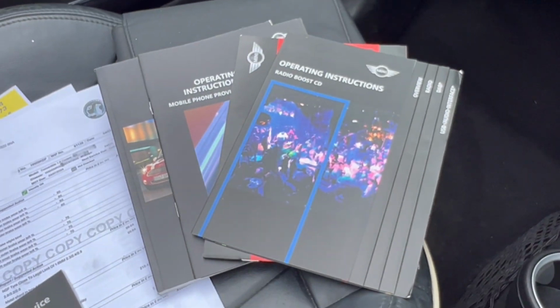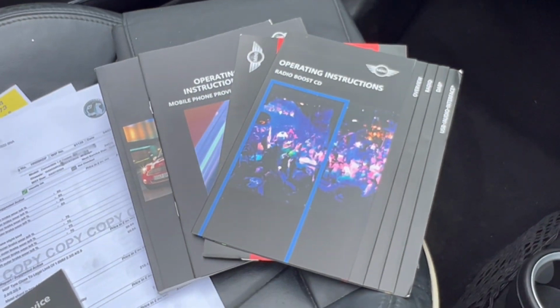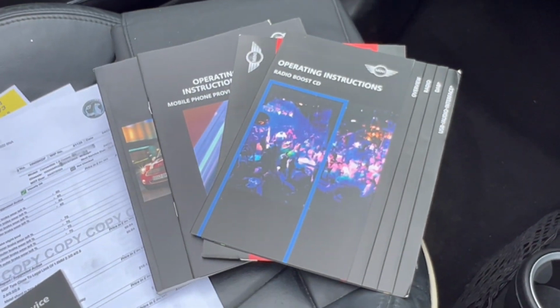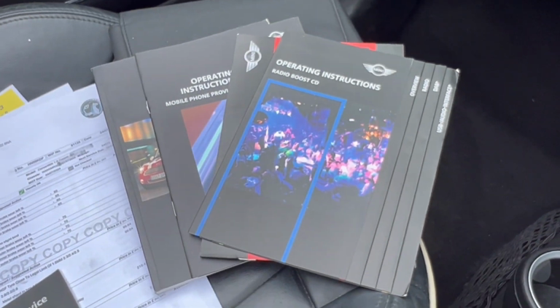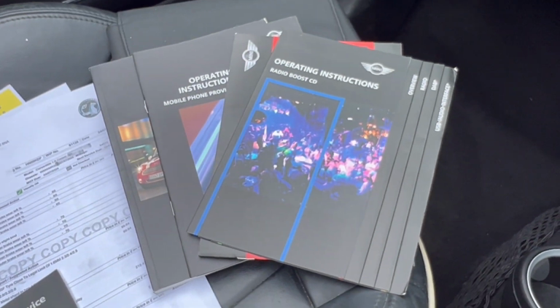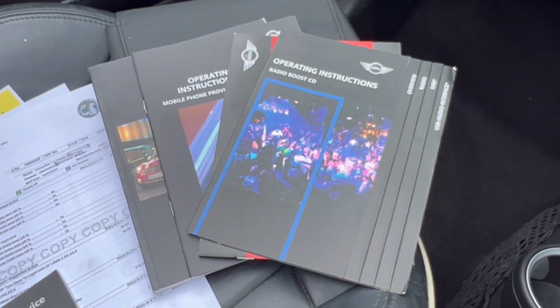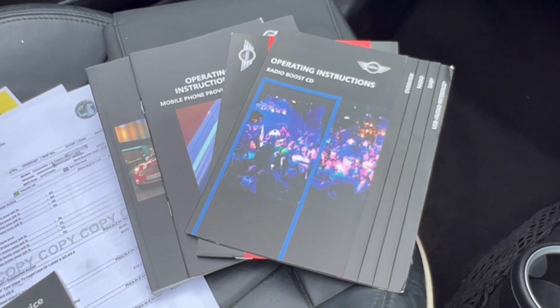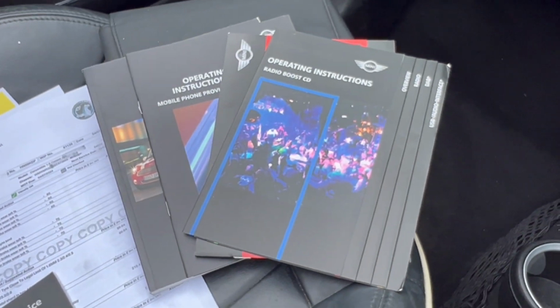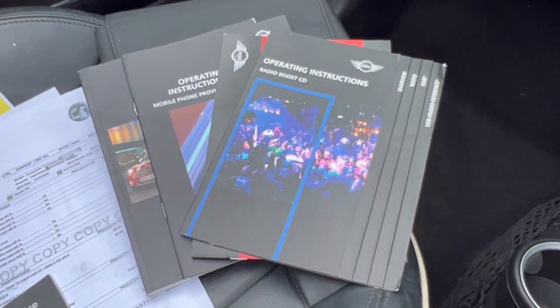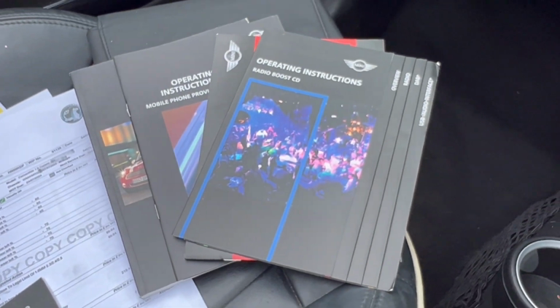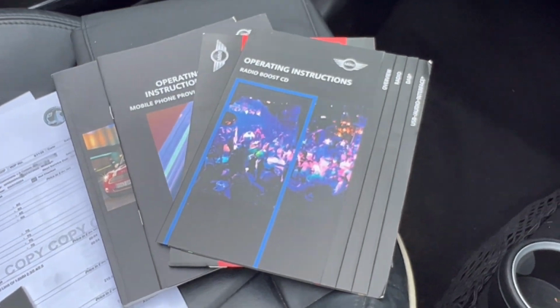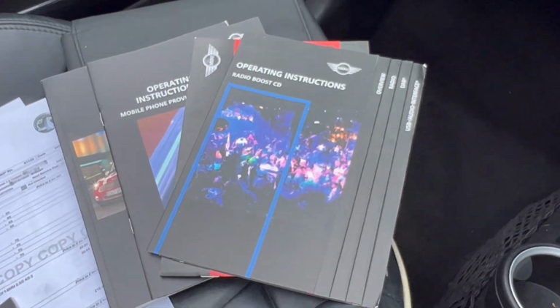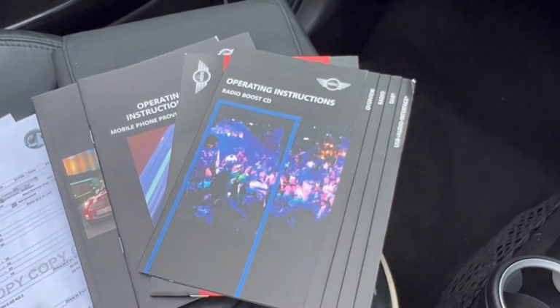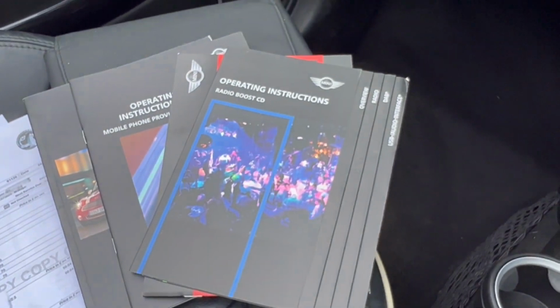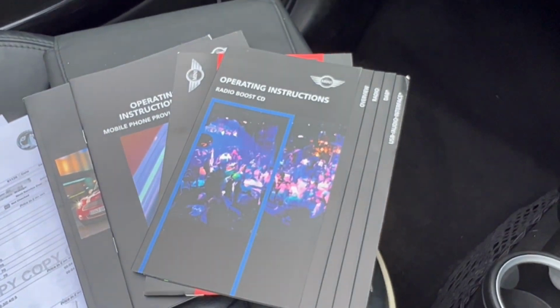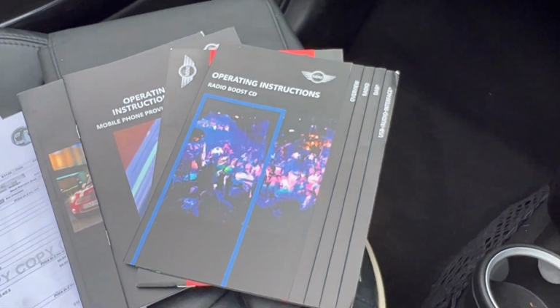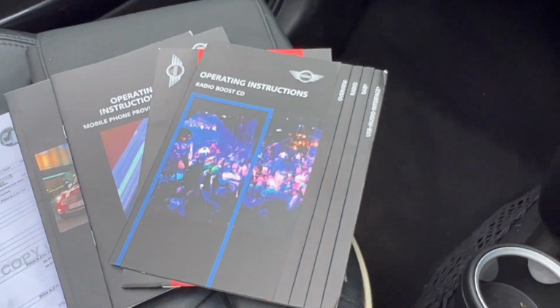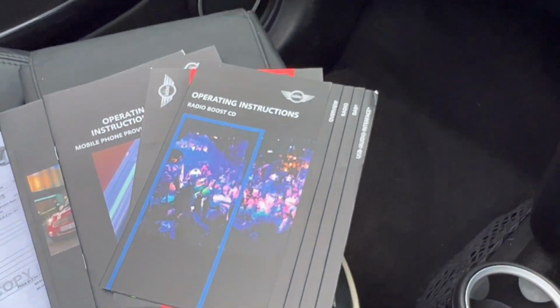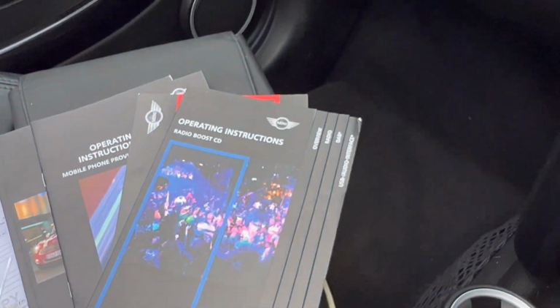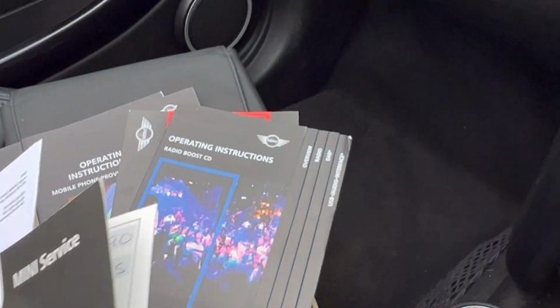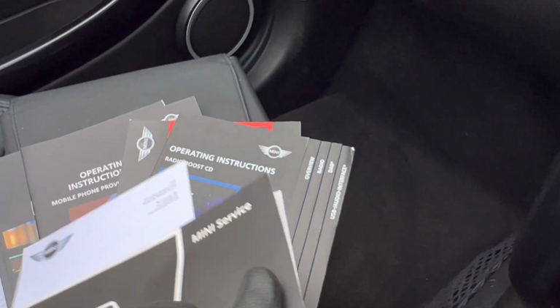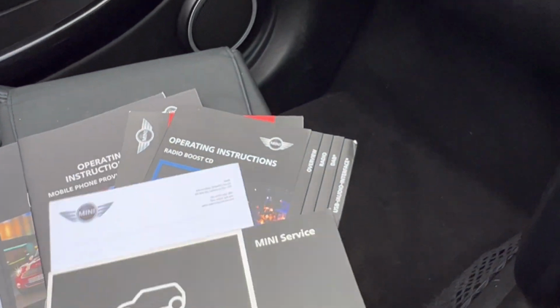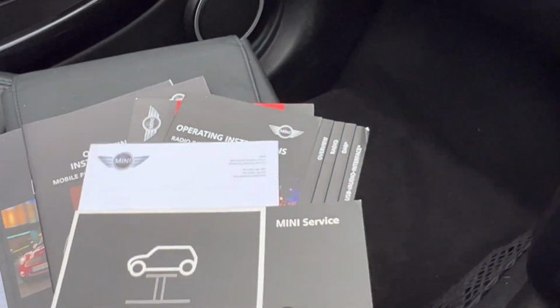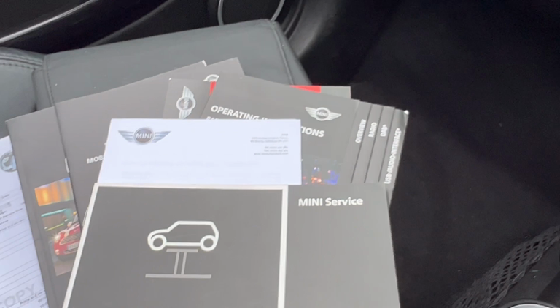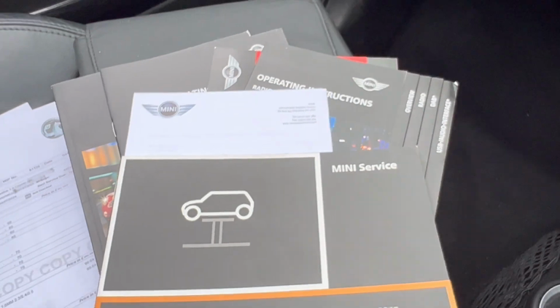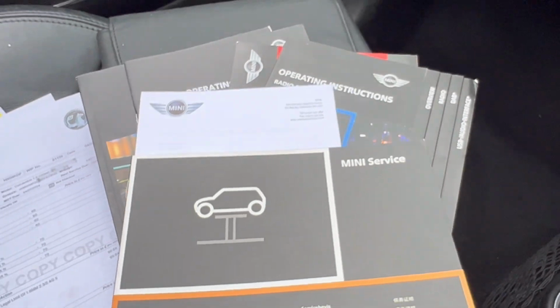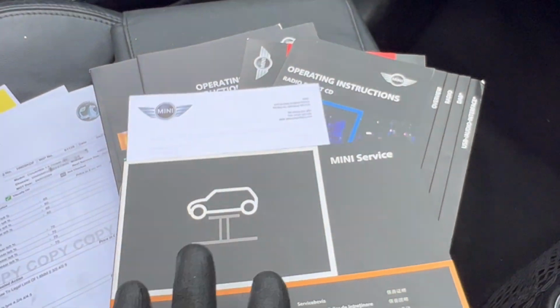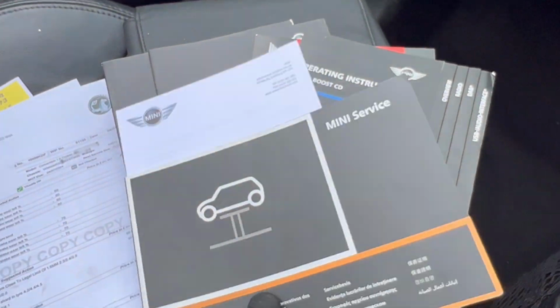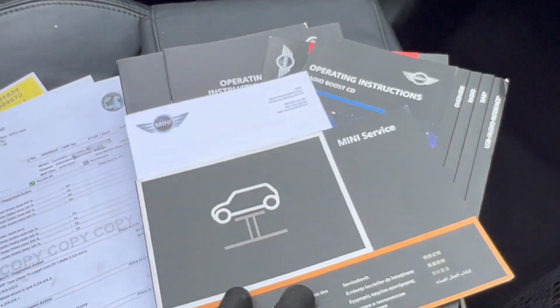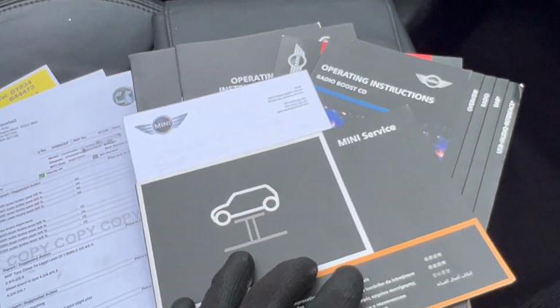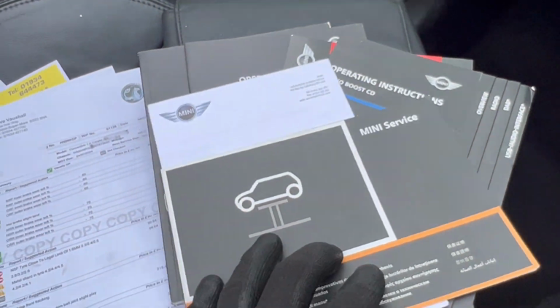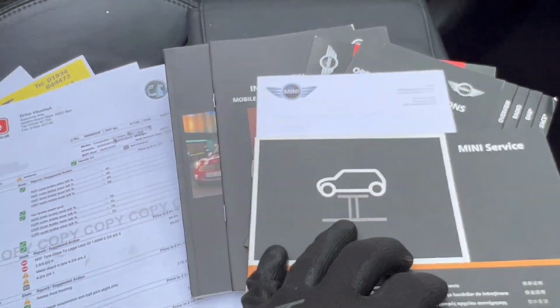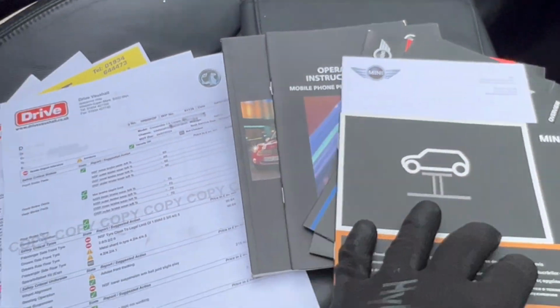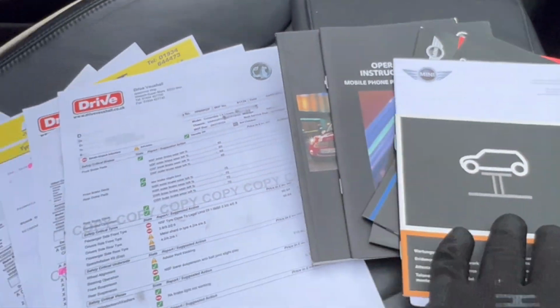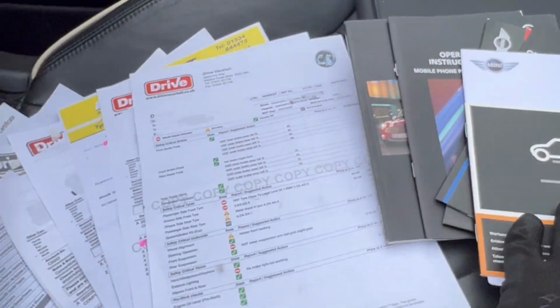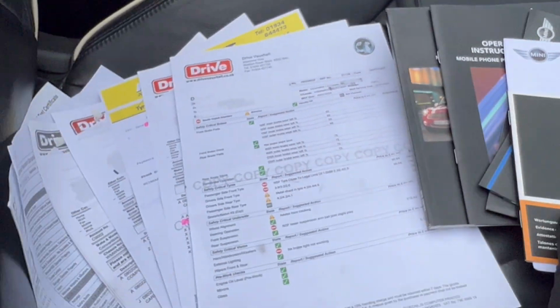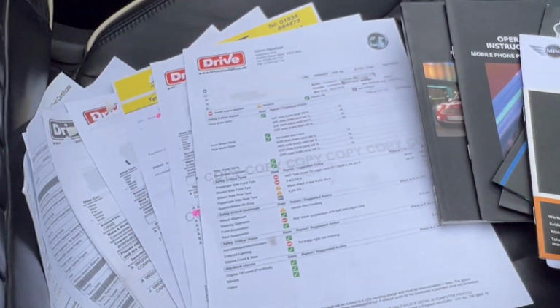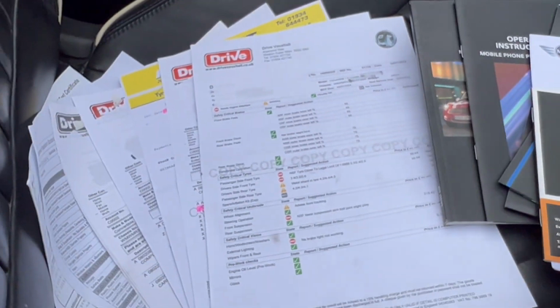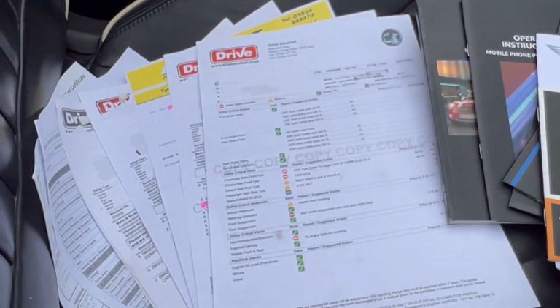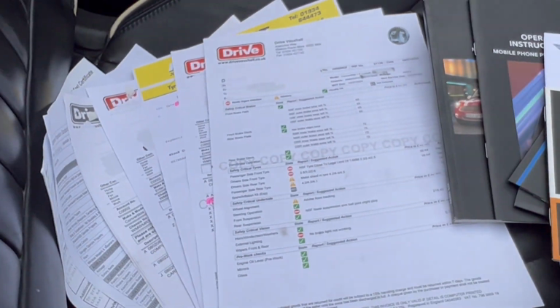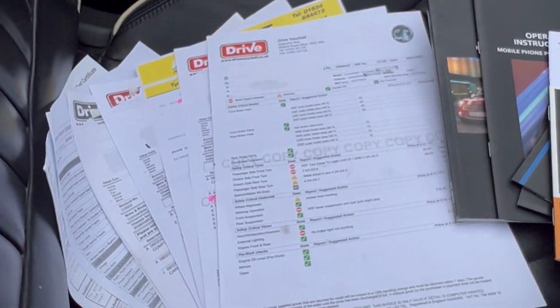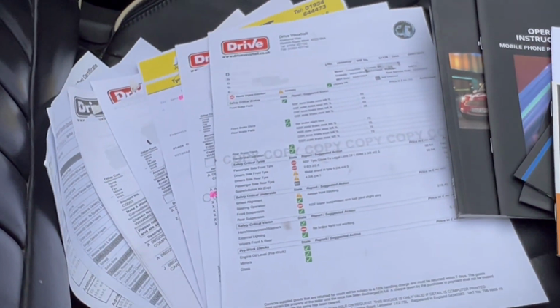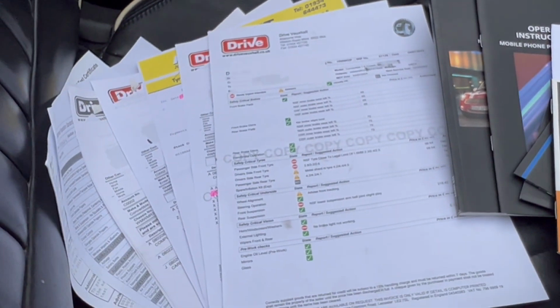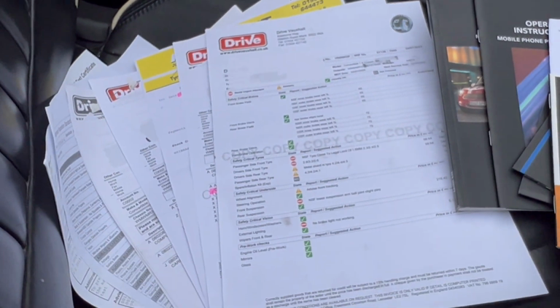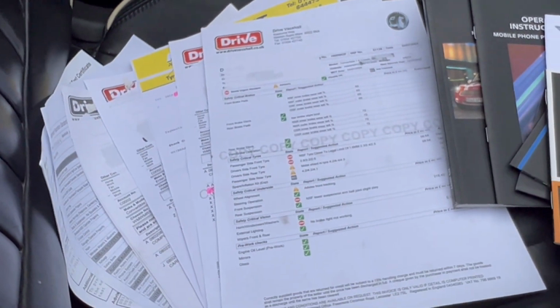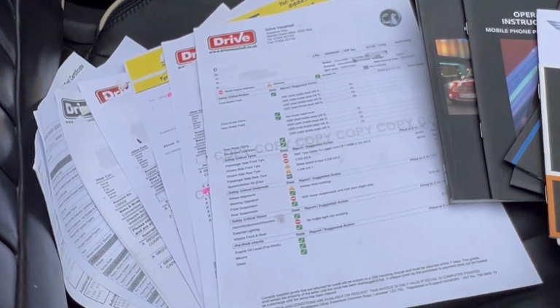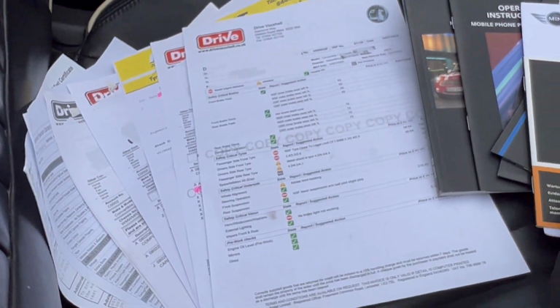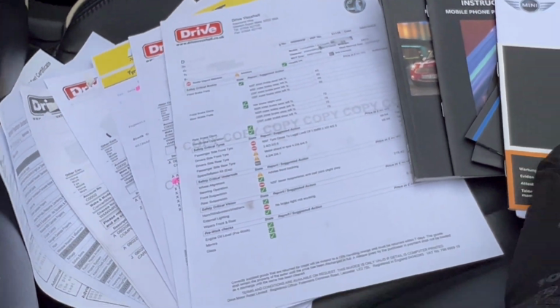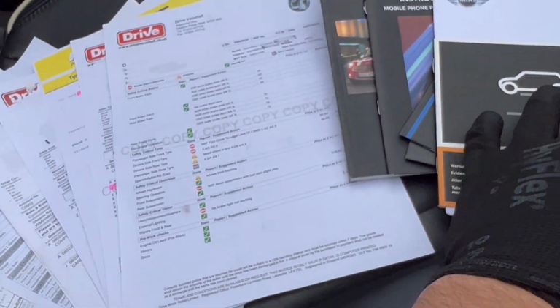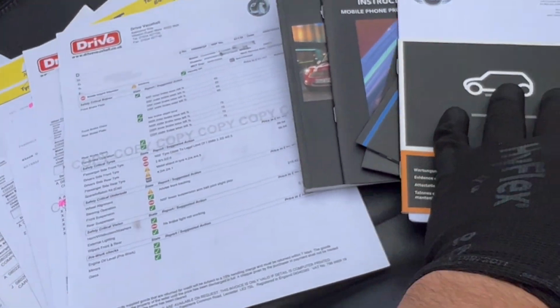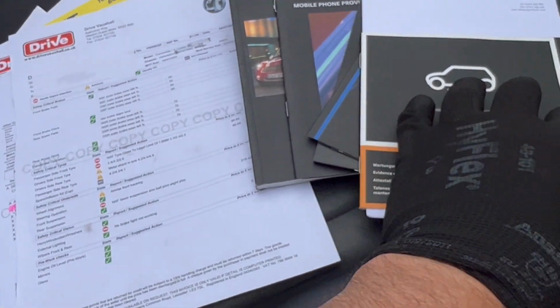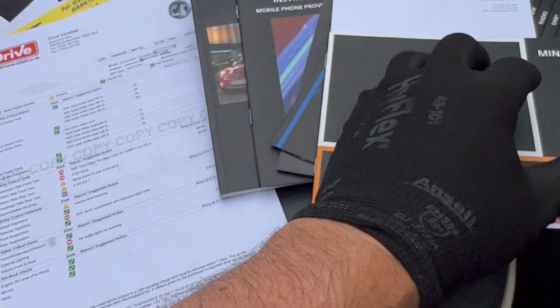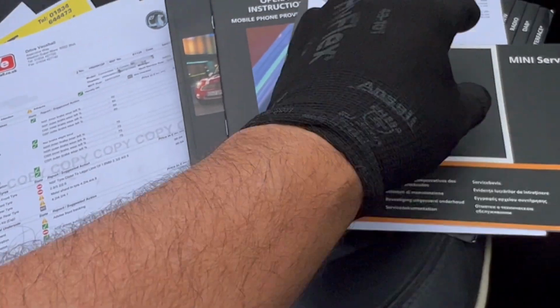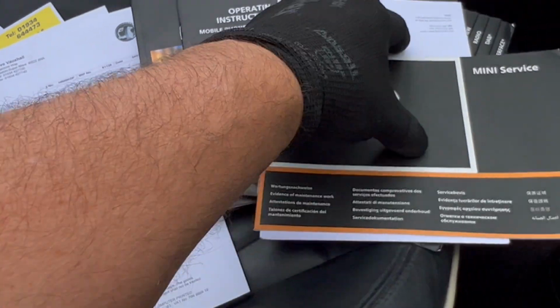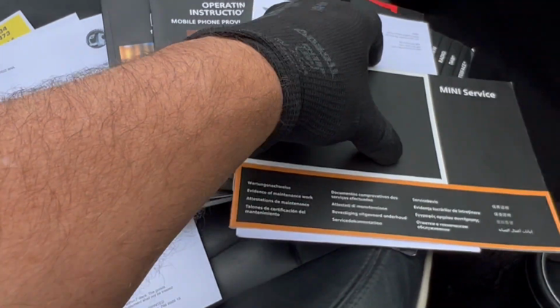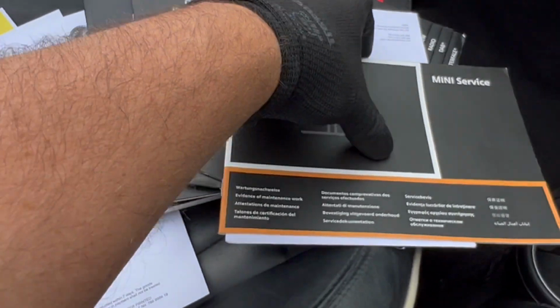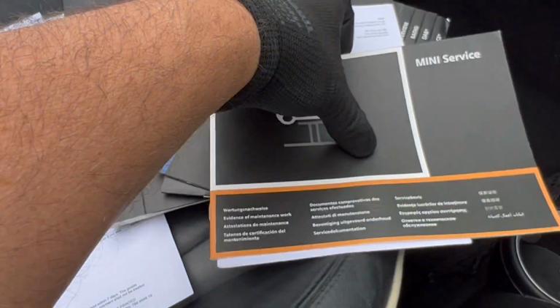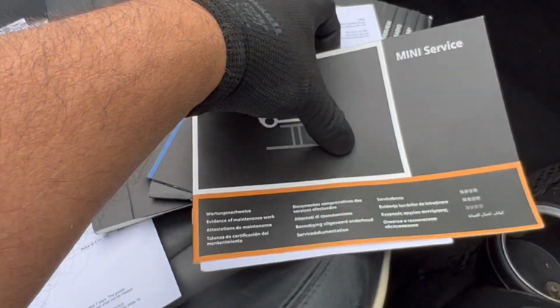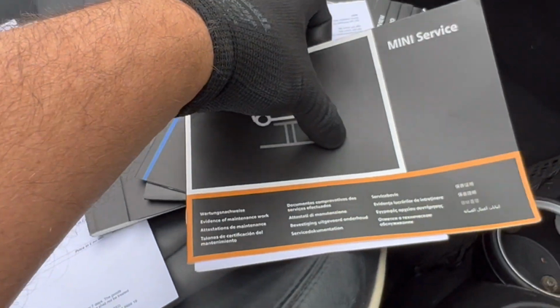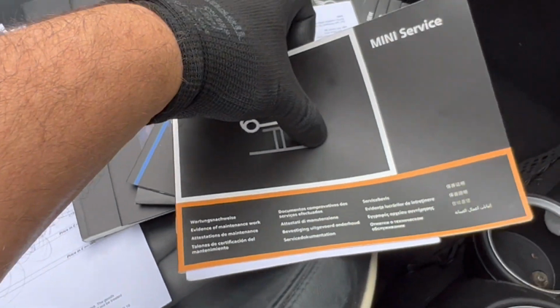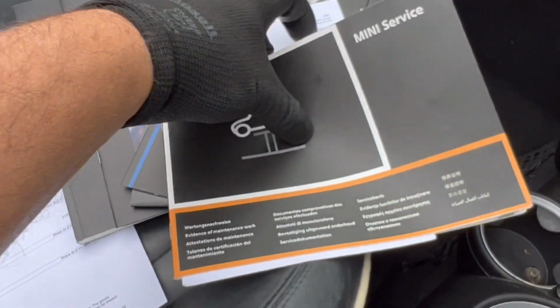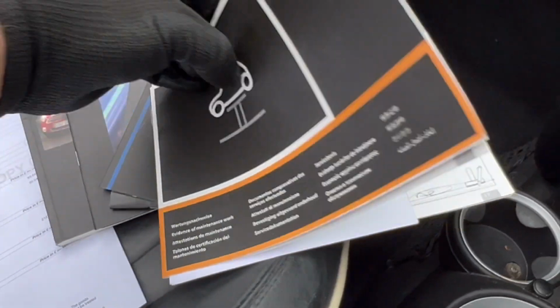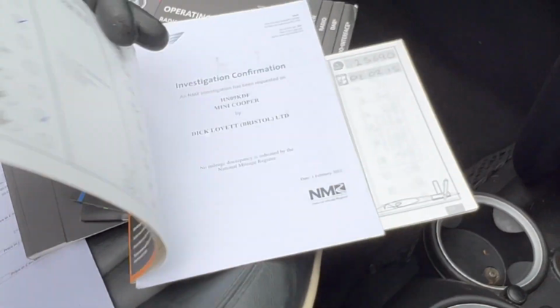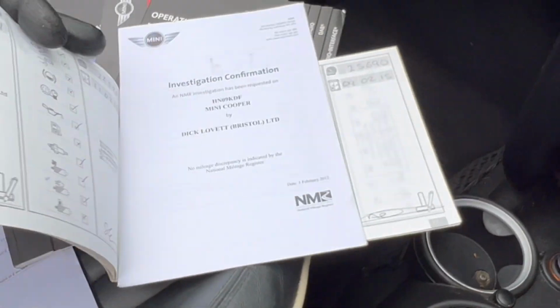It's a six-speed Cooper obviously. We've got all the manuals here and the service book as well, along with lots of paperwork.